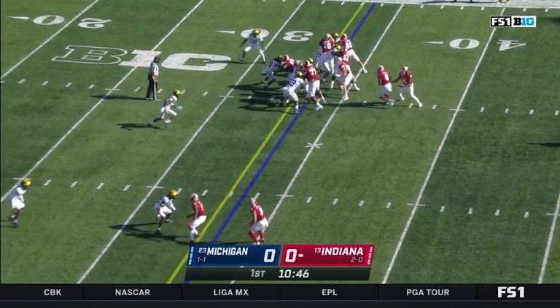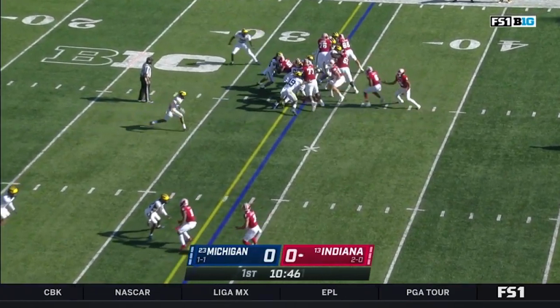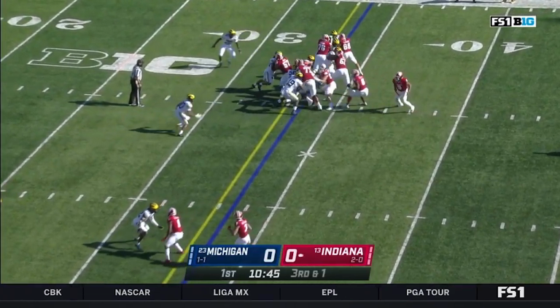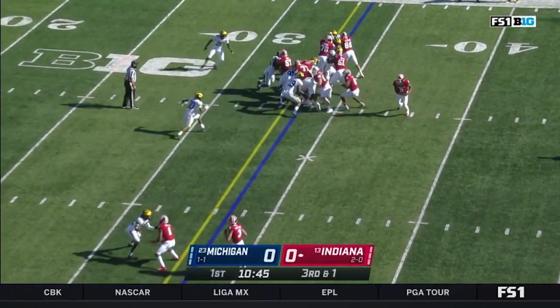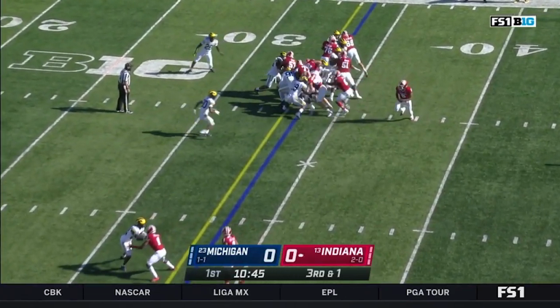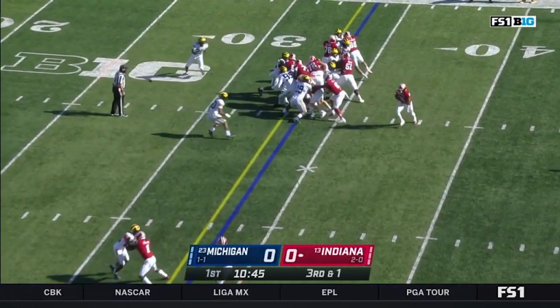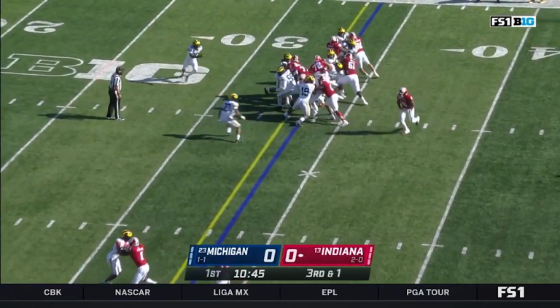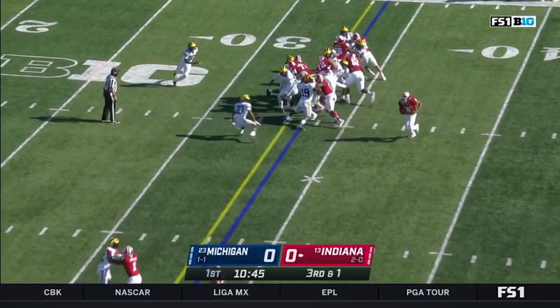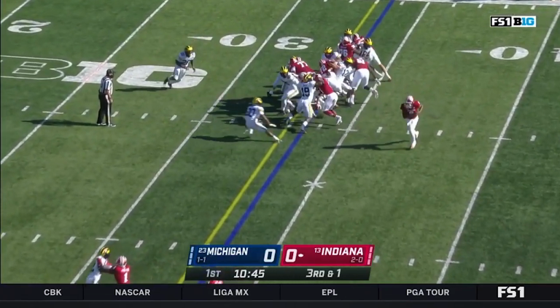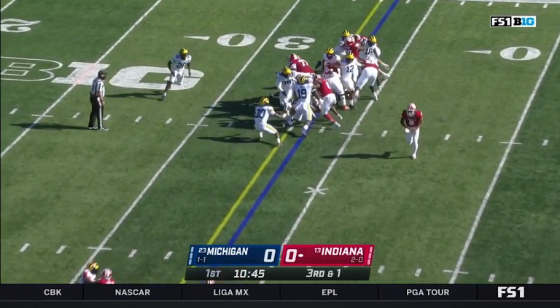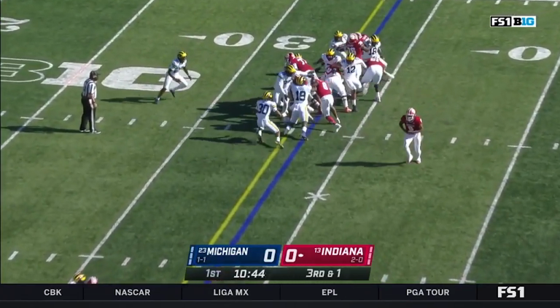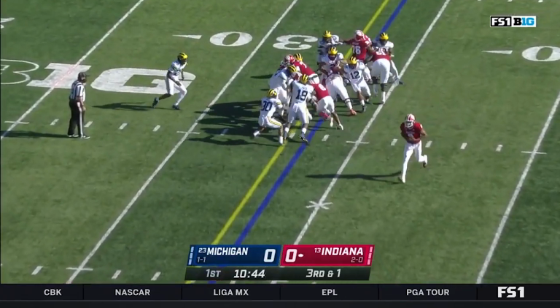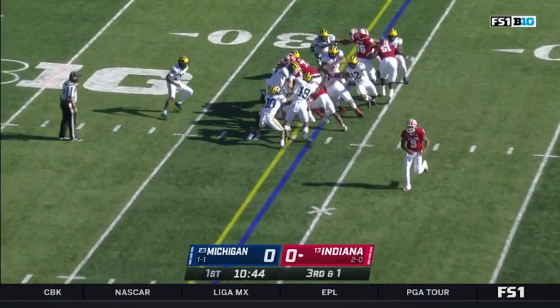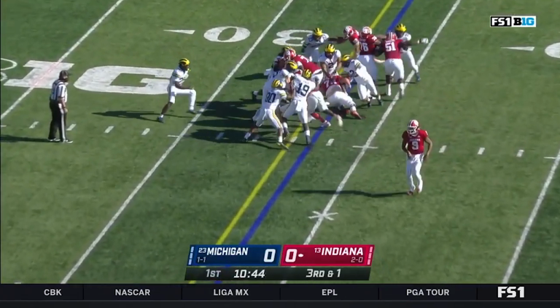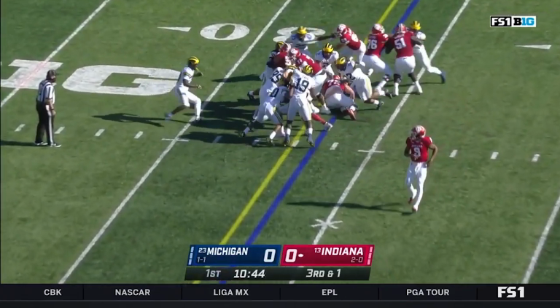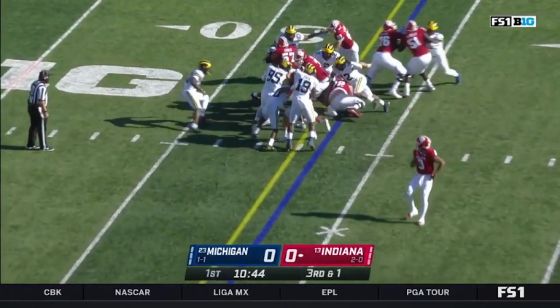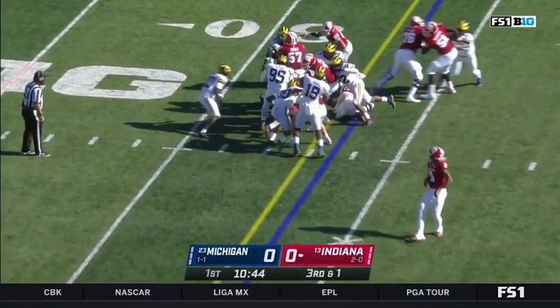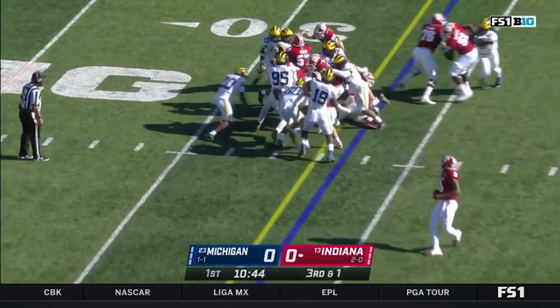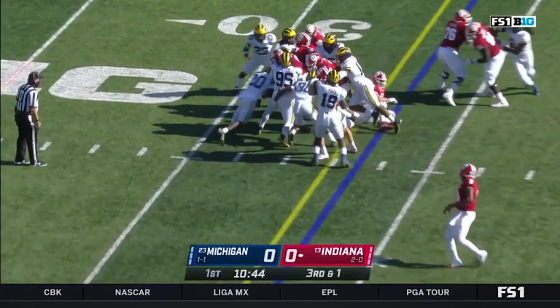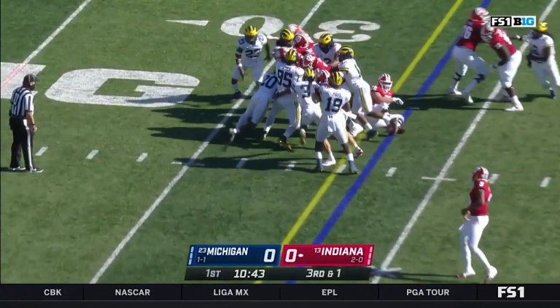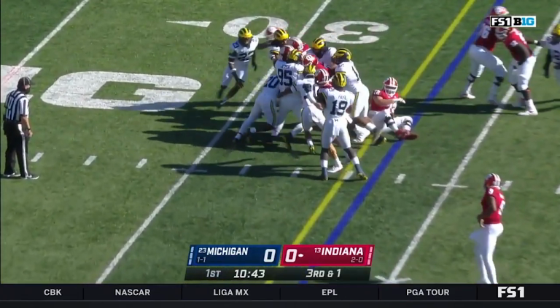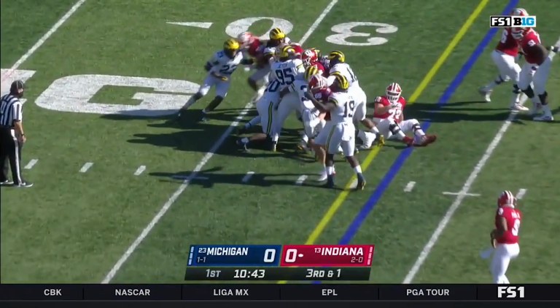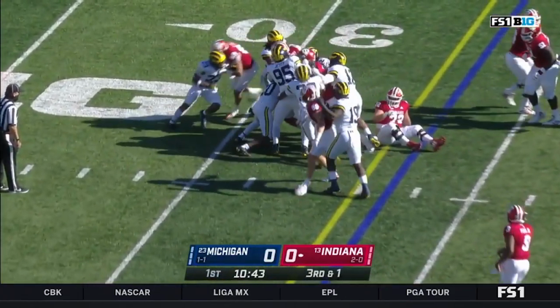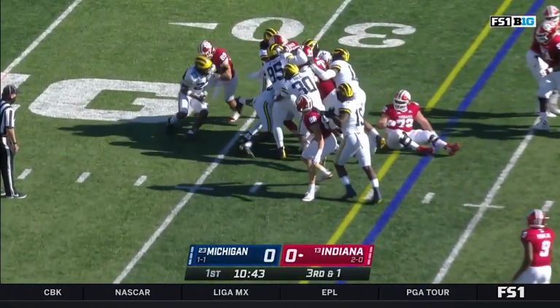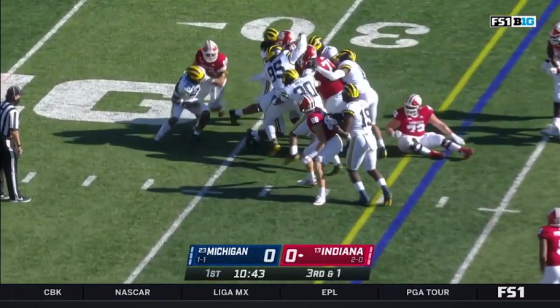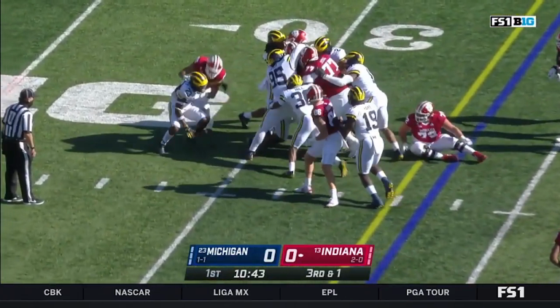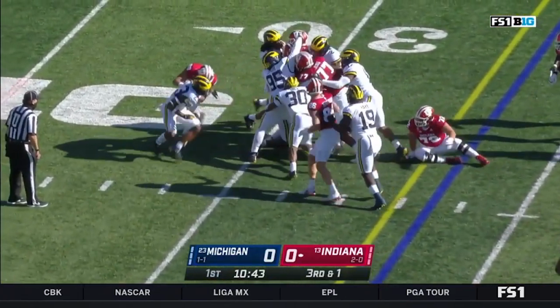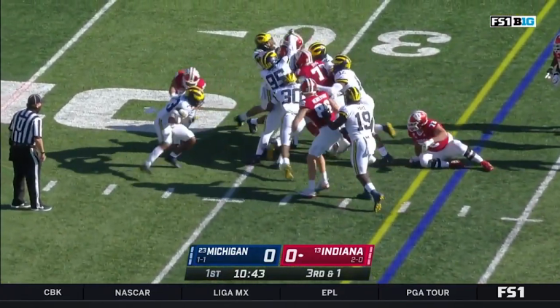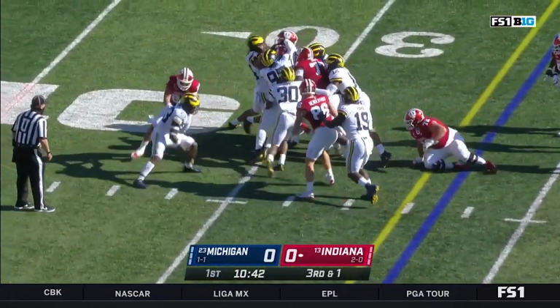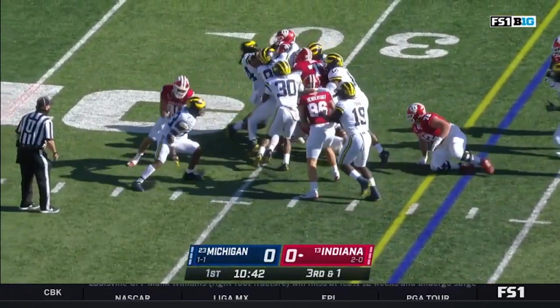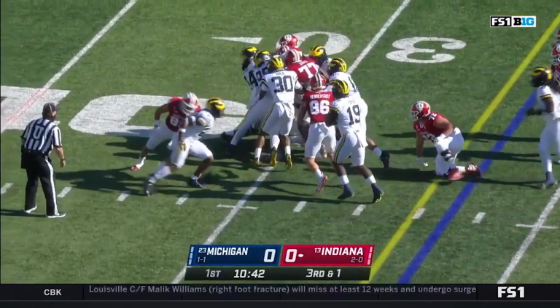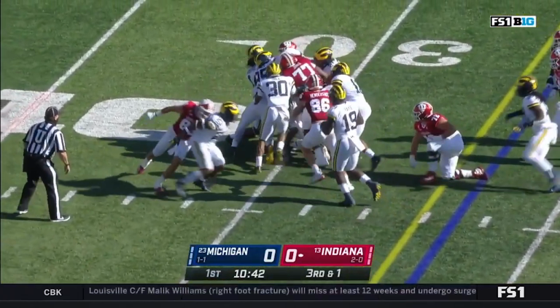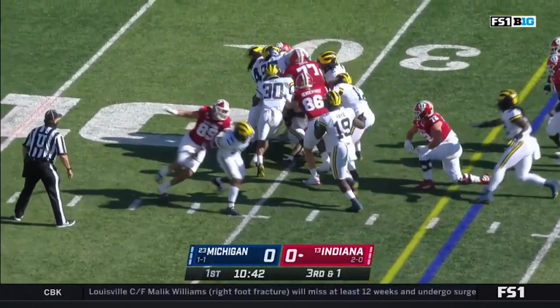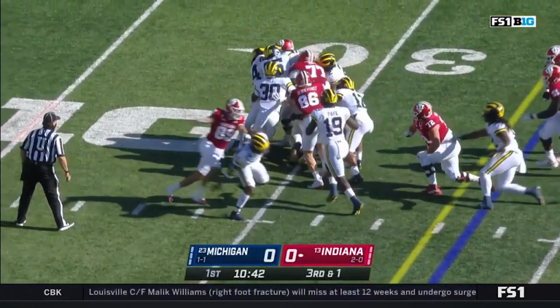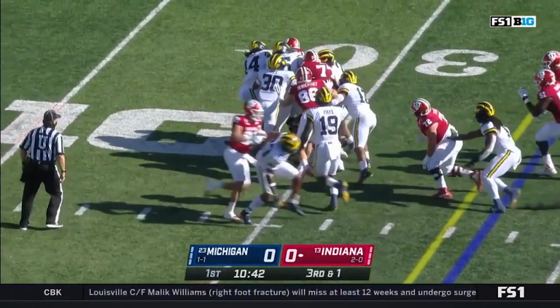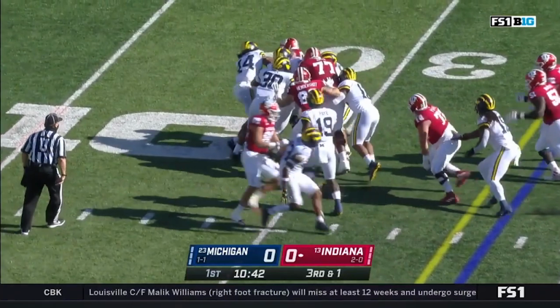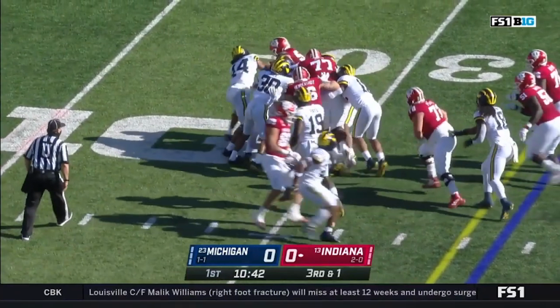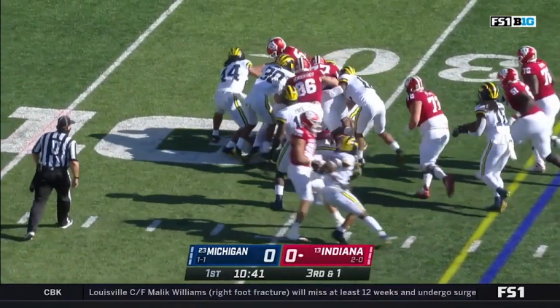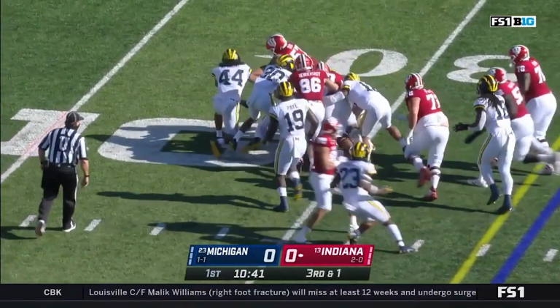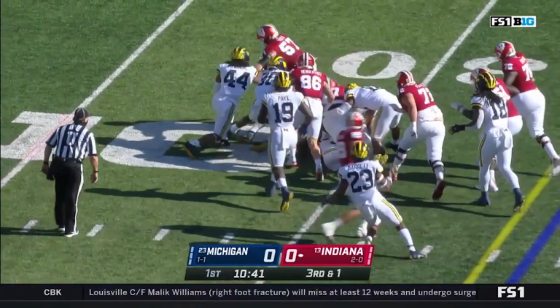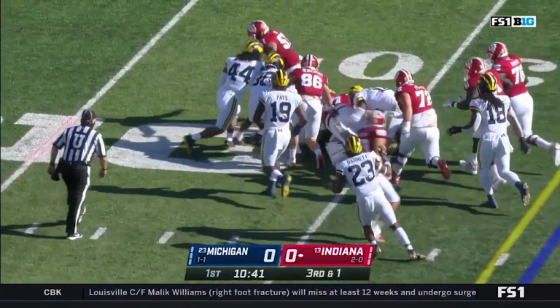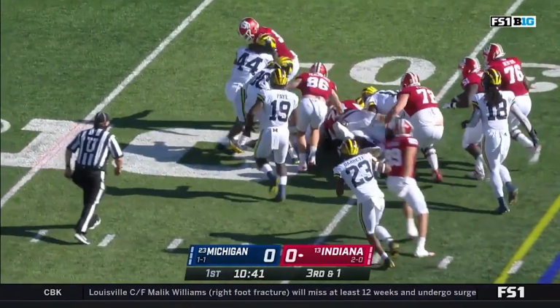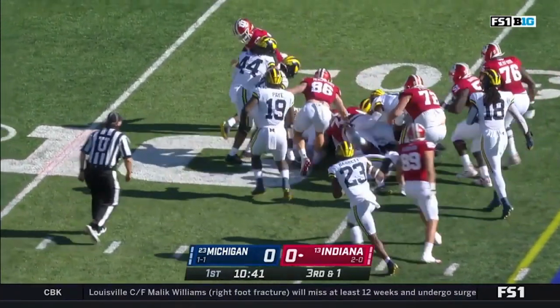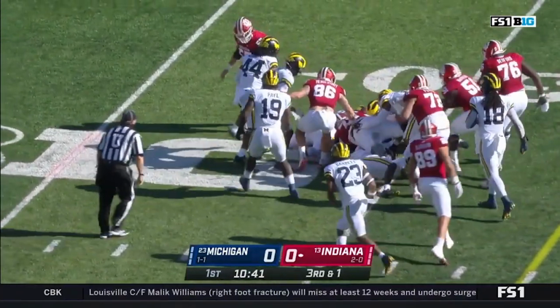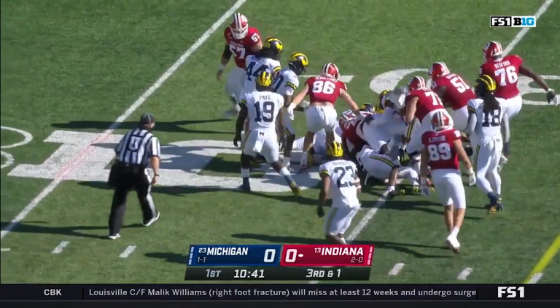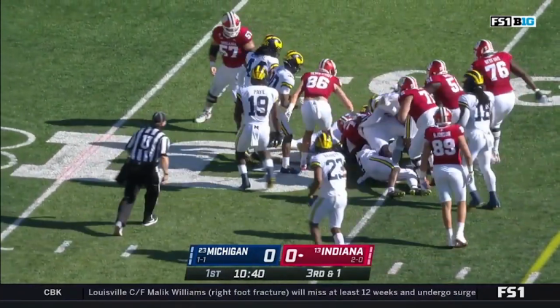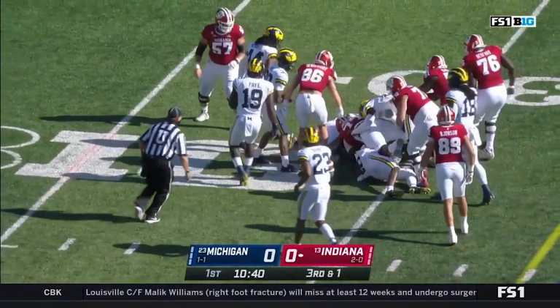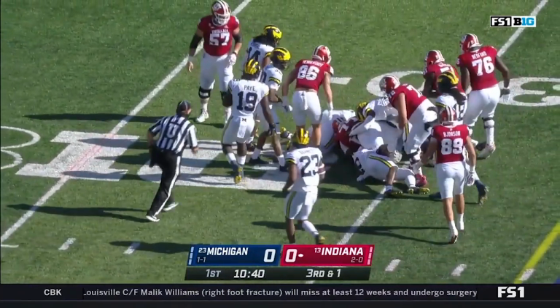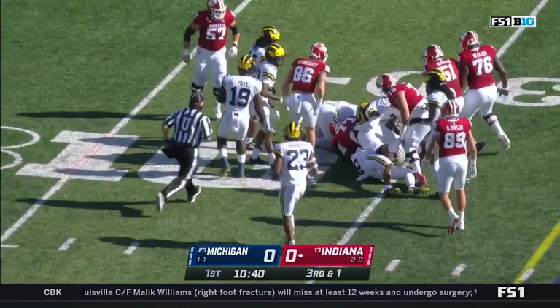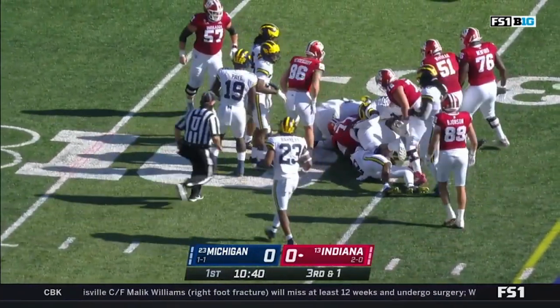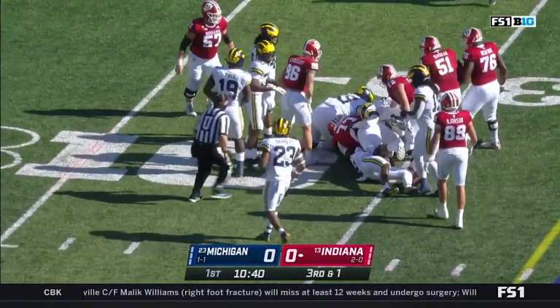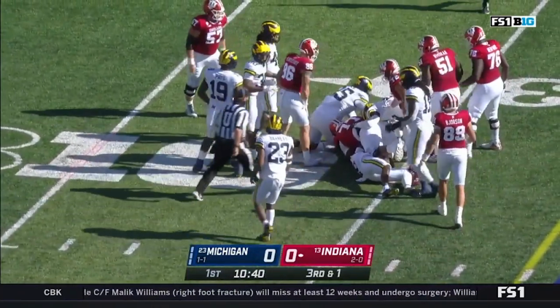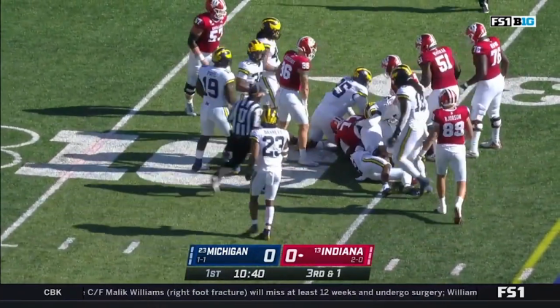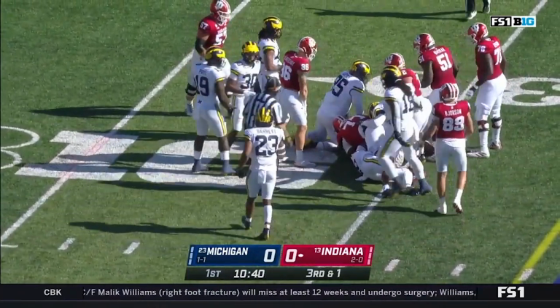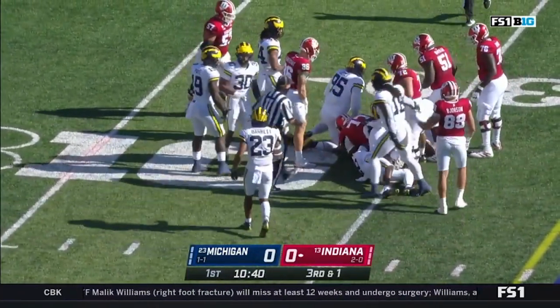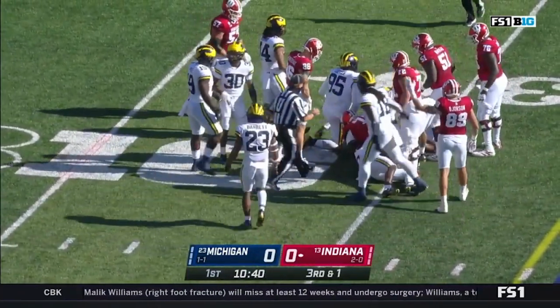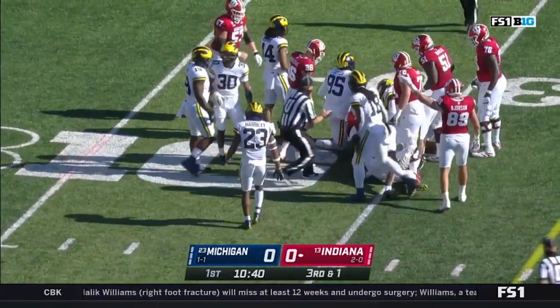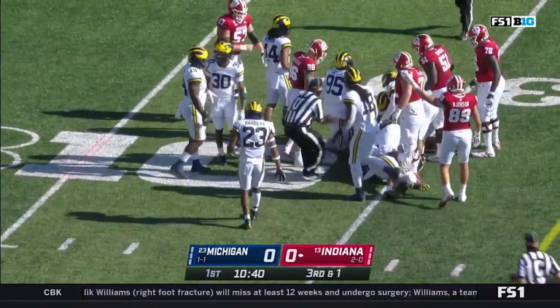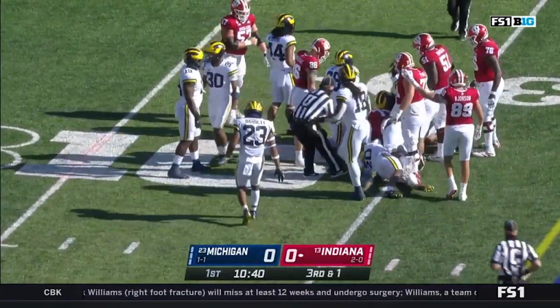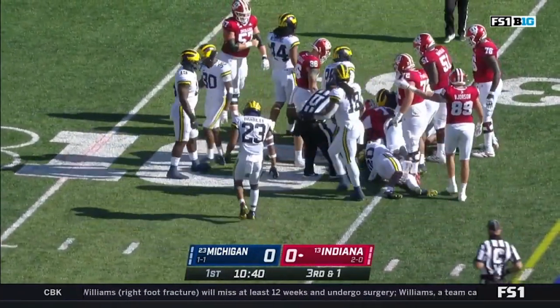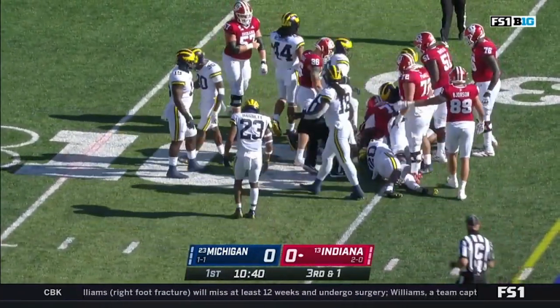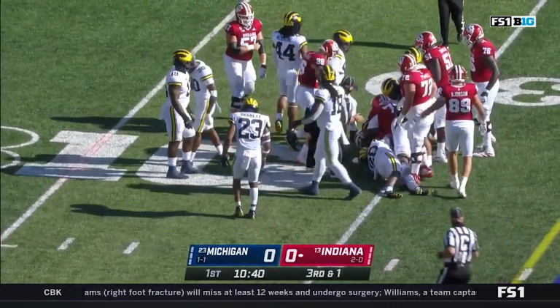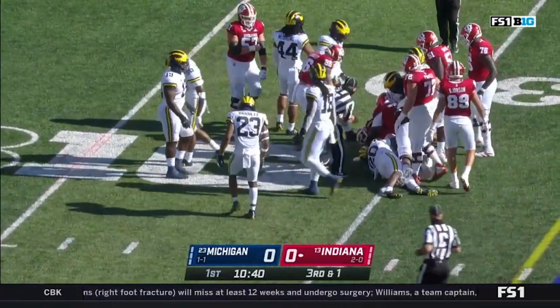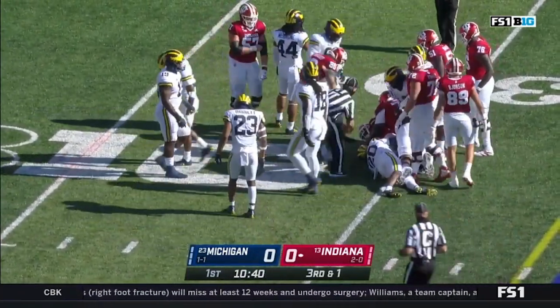Third down and short. They hand it off to Stevie Scott. He is big and strong, and he keeps on turning for a first down and then a little bit more.